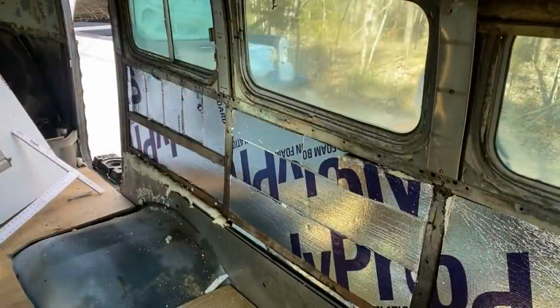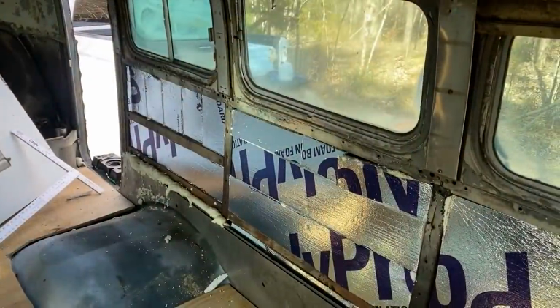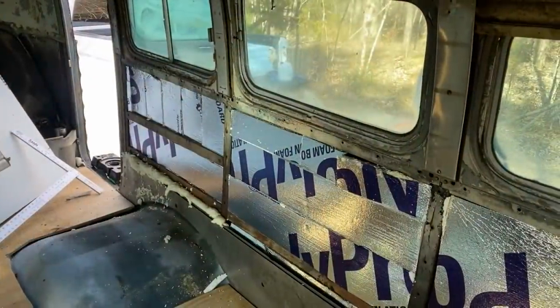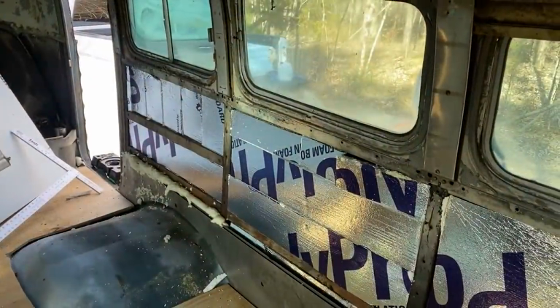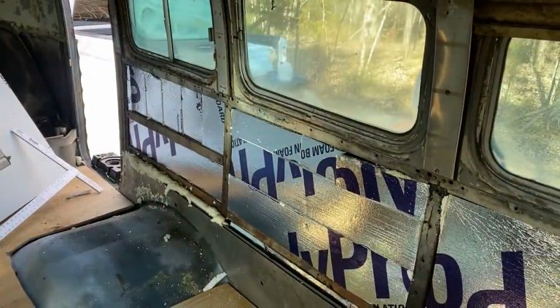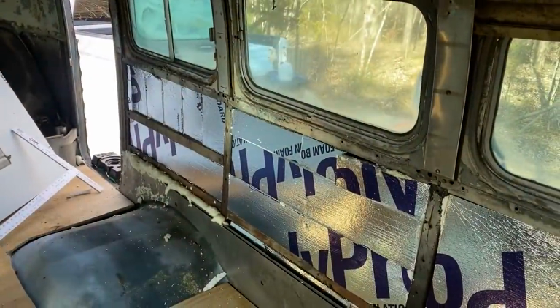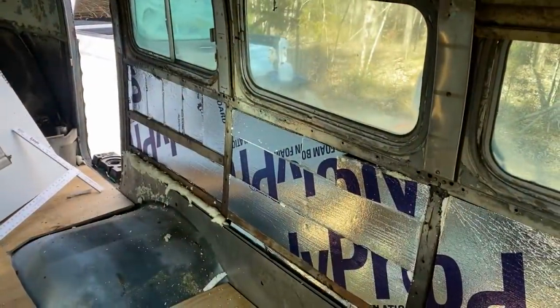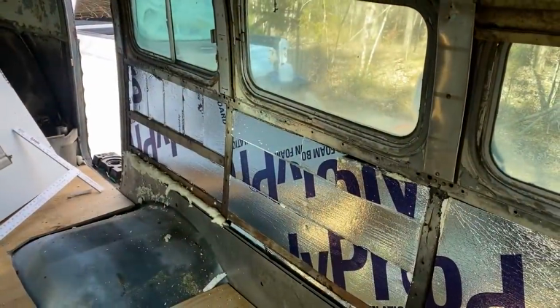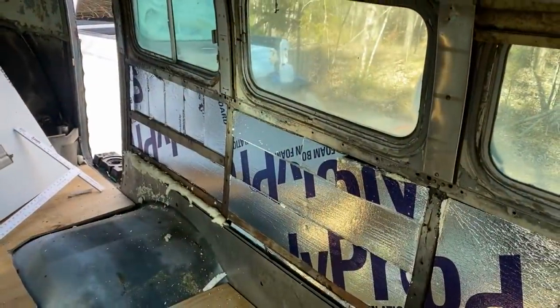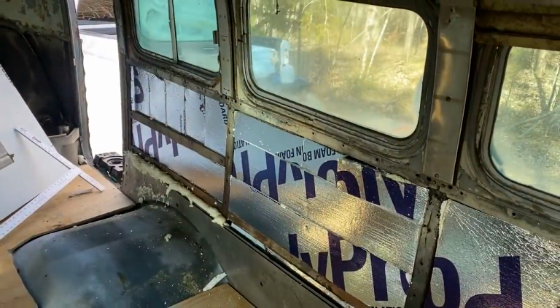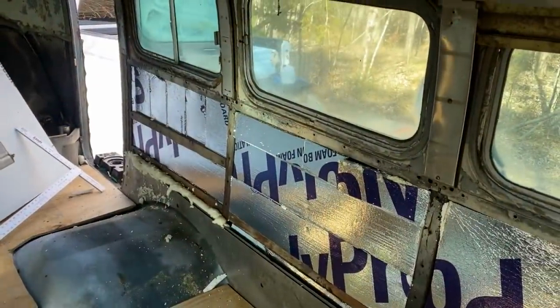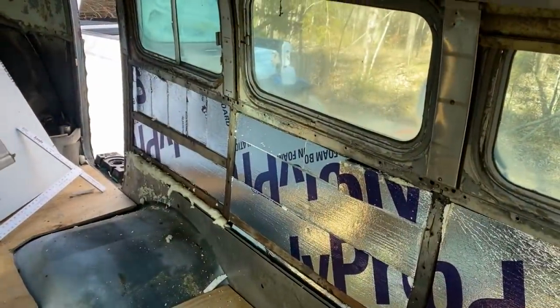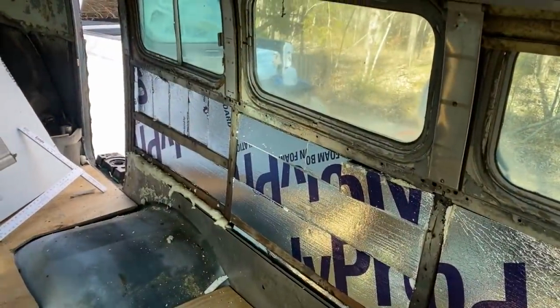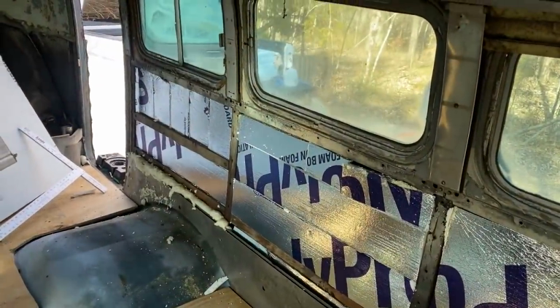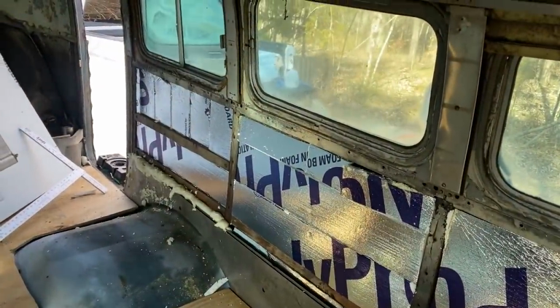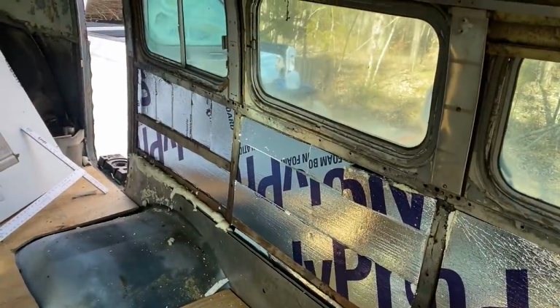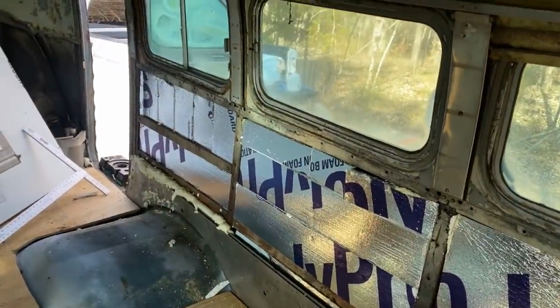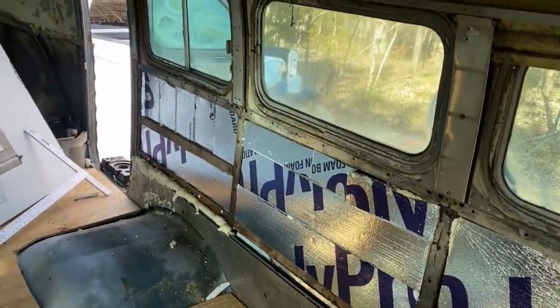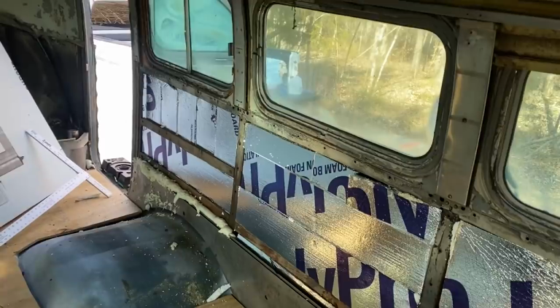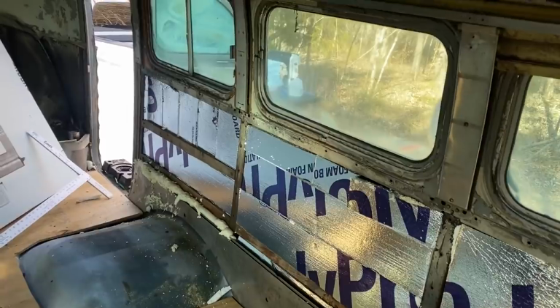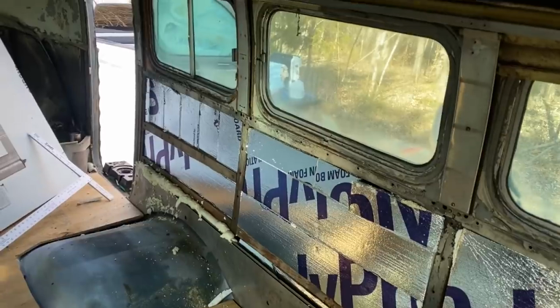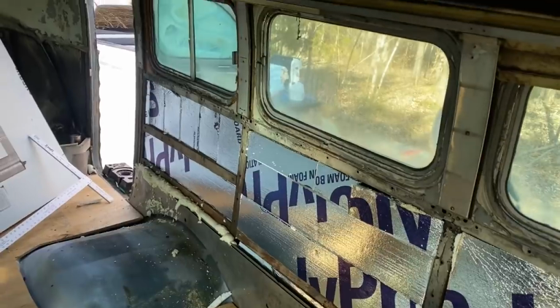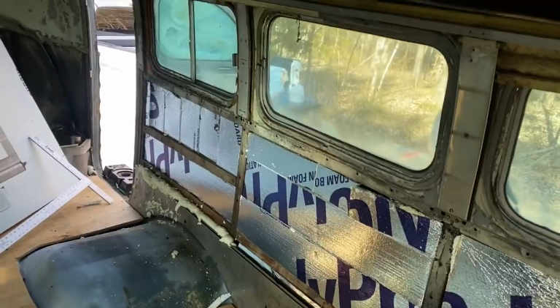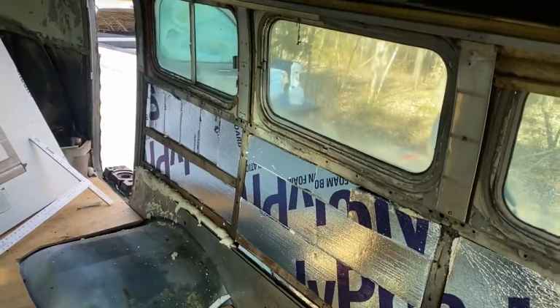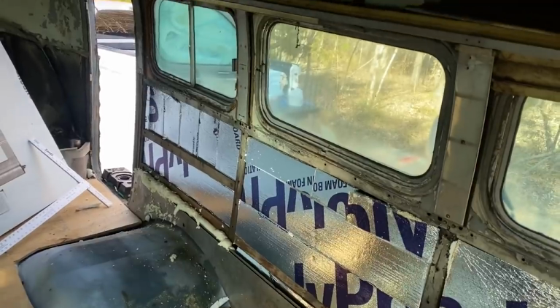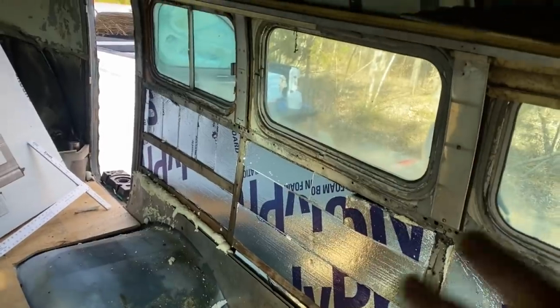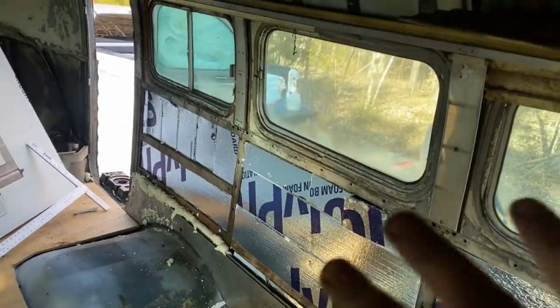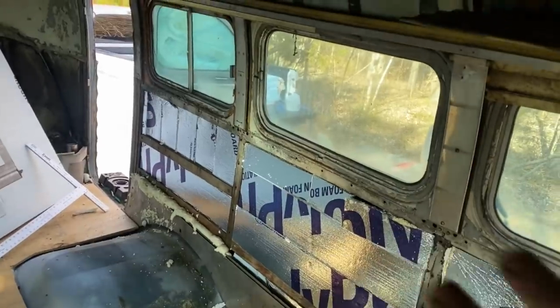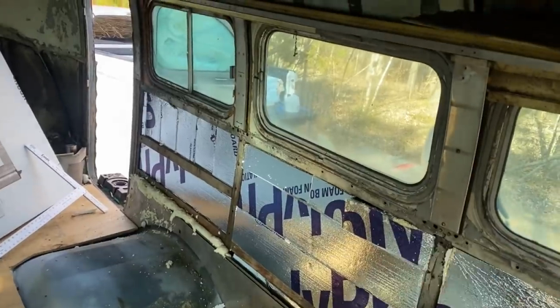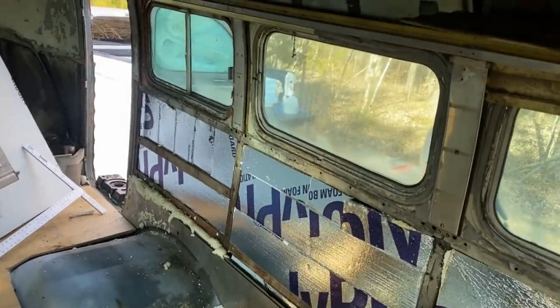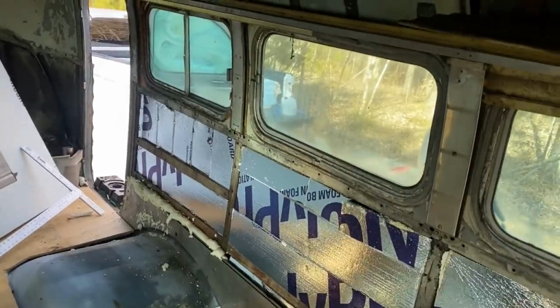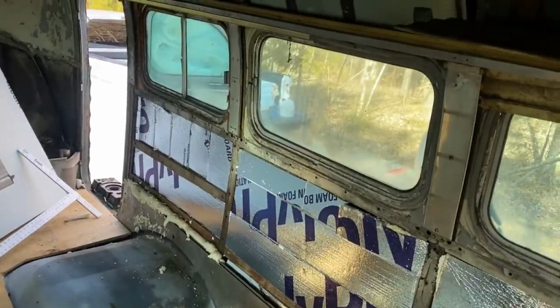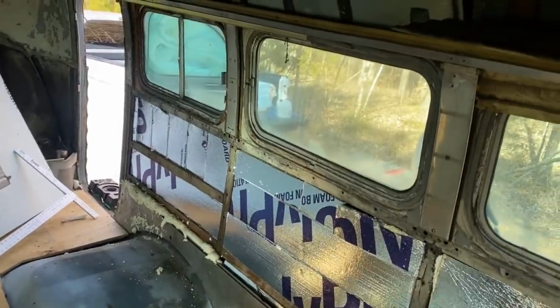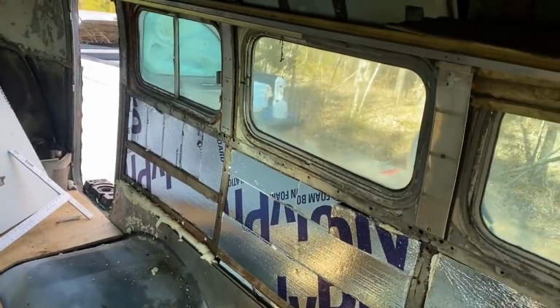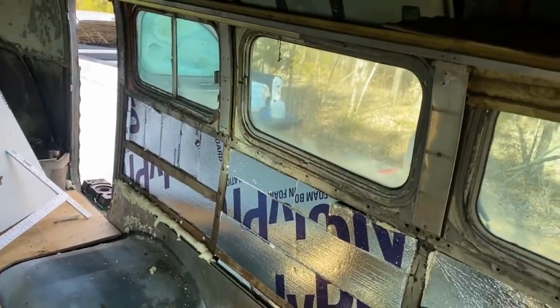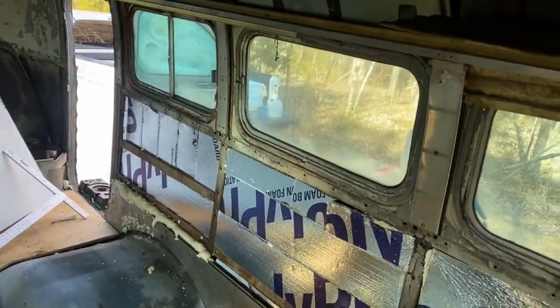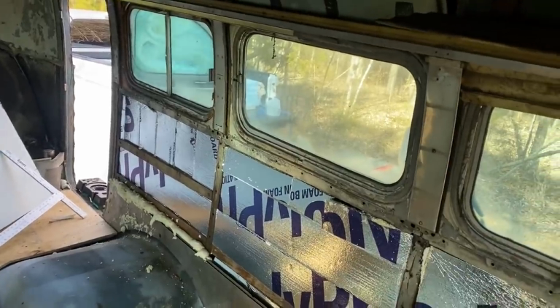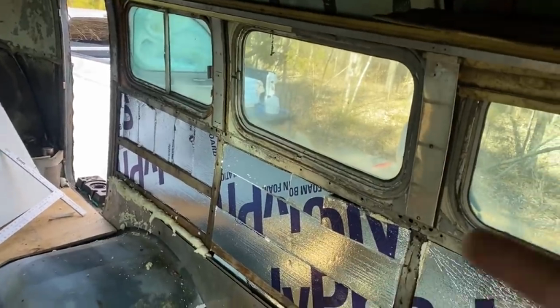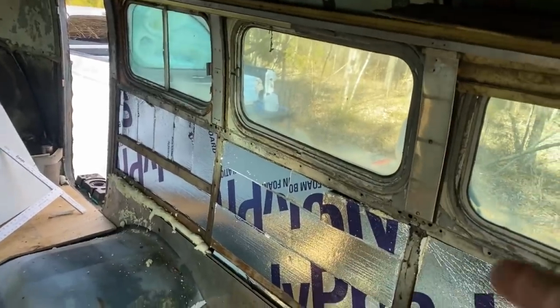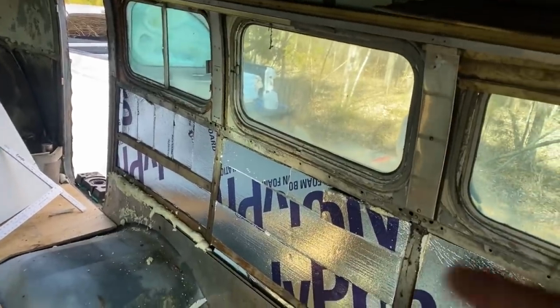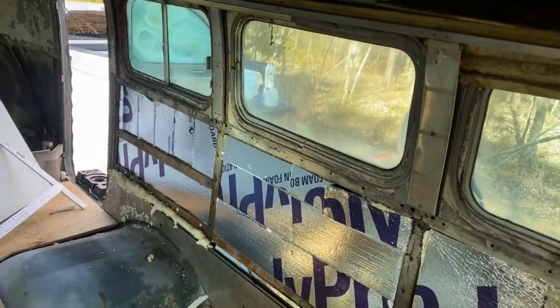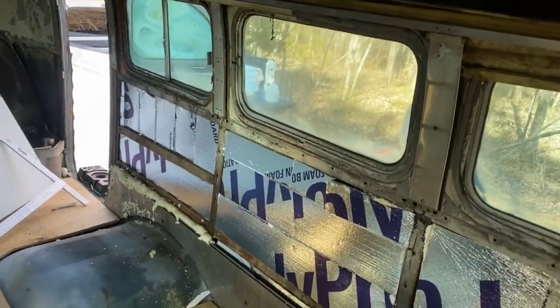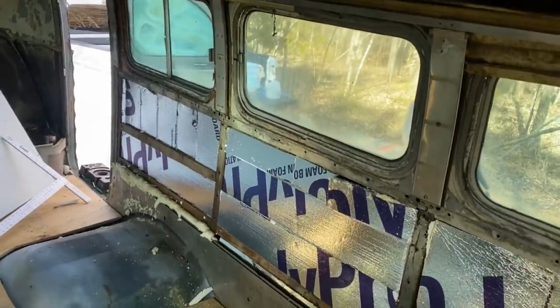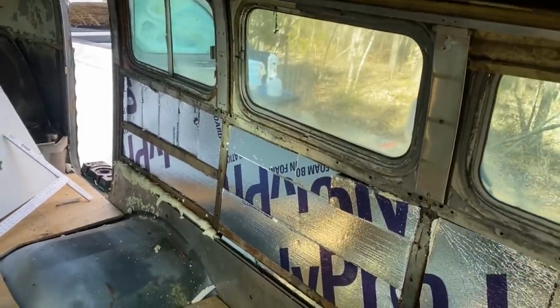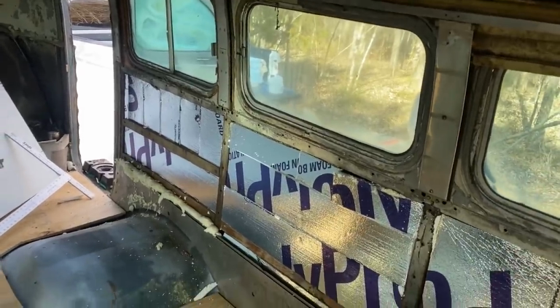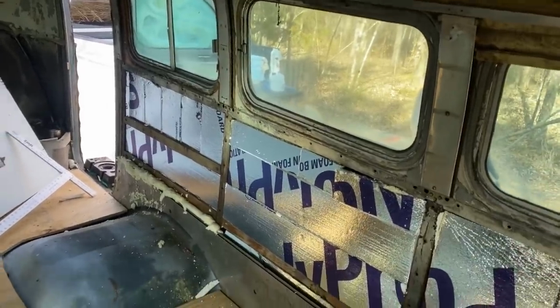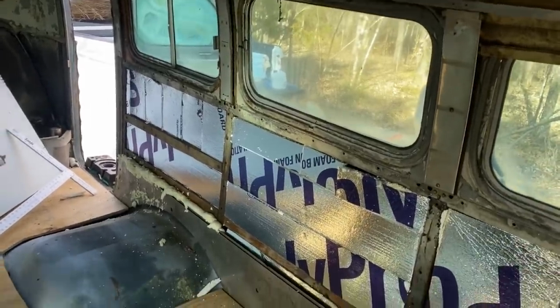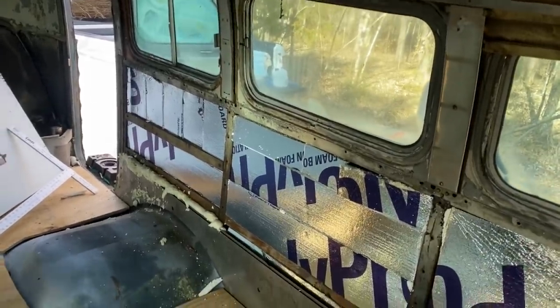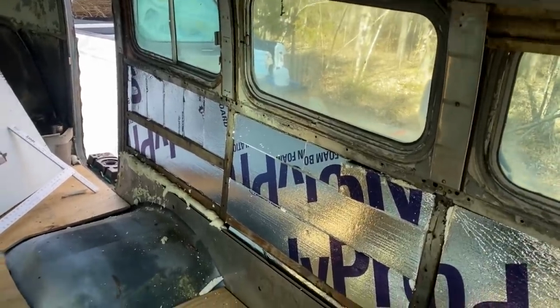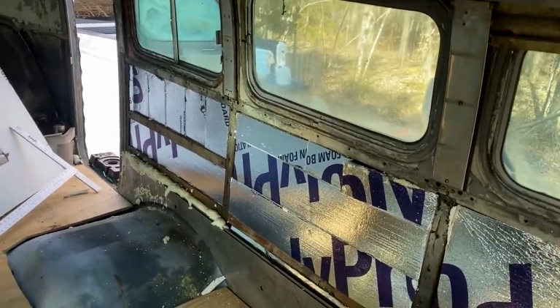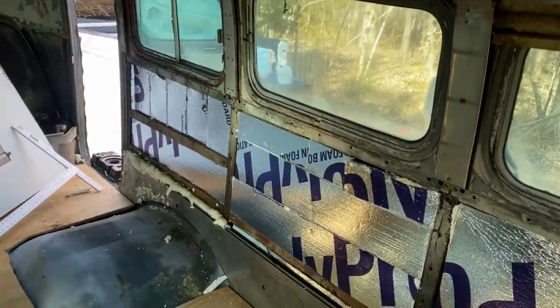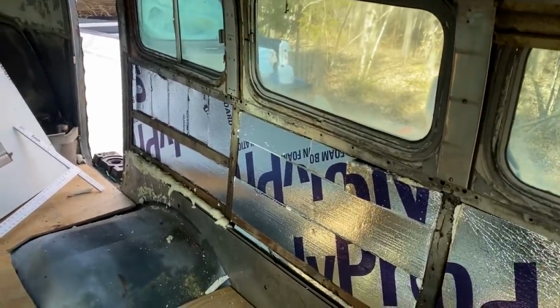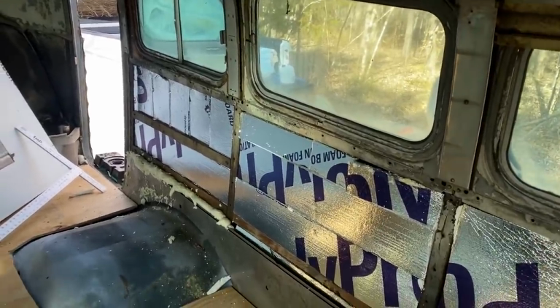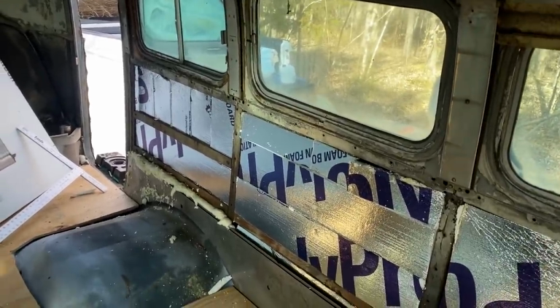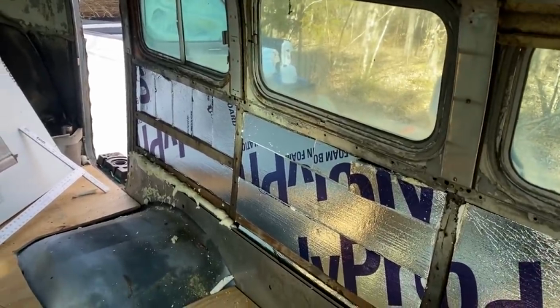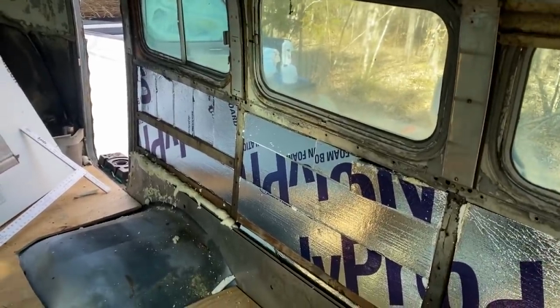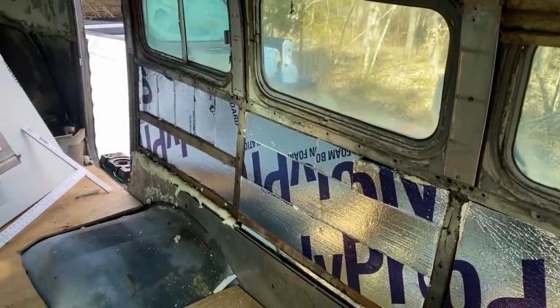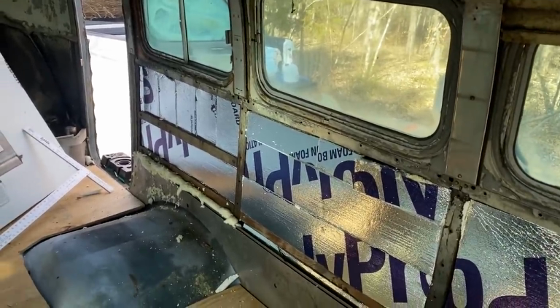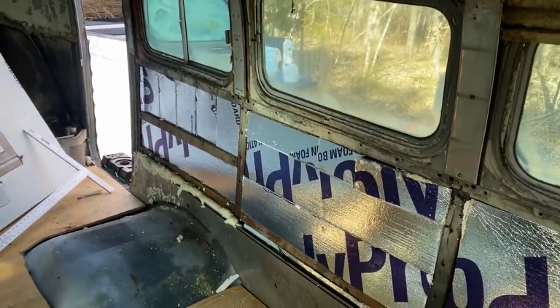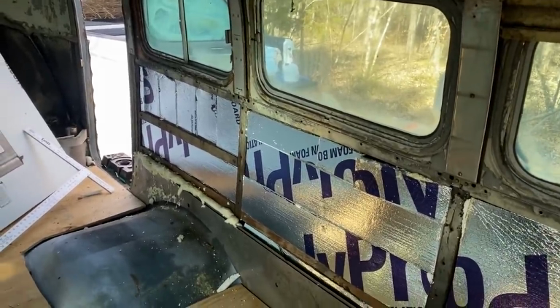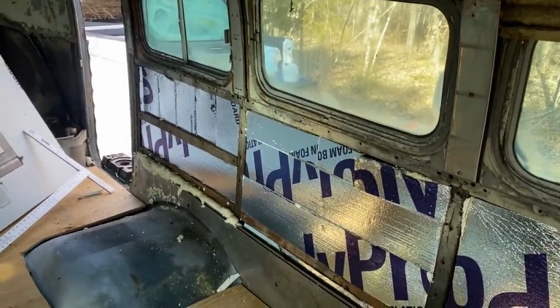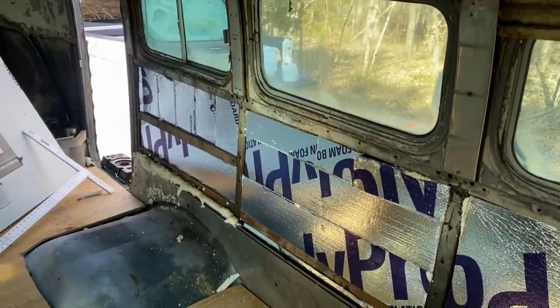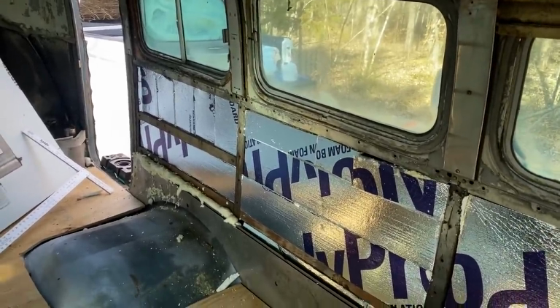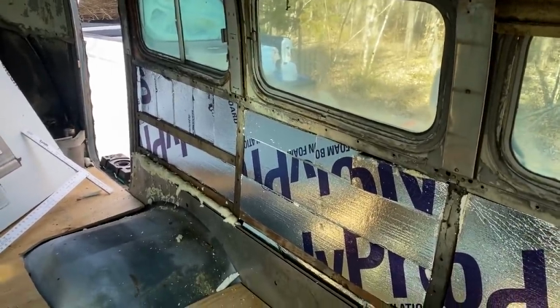These walls will be double insulated. We just wanted to fill in that panel before we build the next one out, so it's got some extra insulation in it.